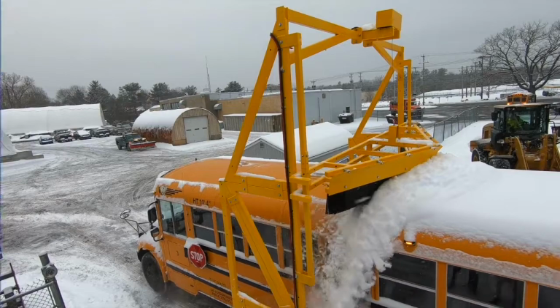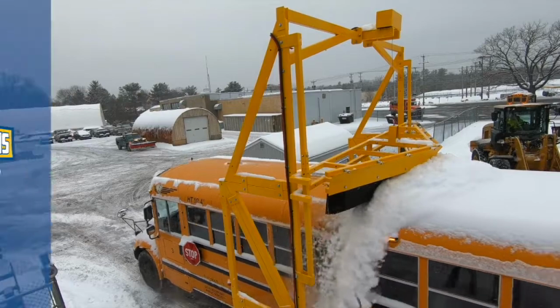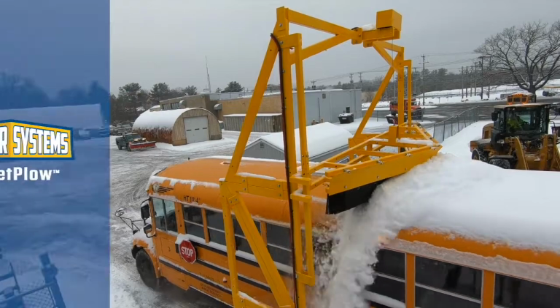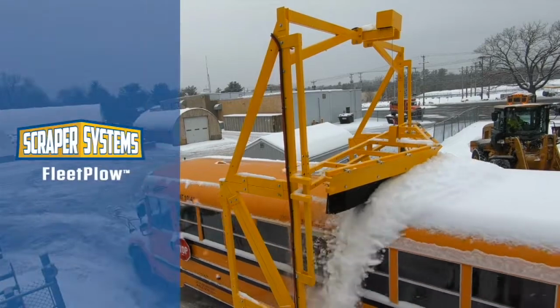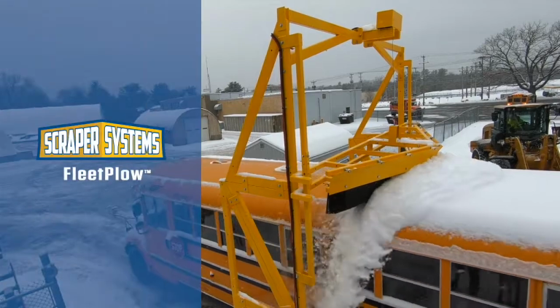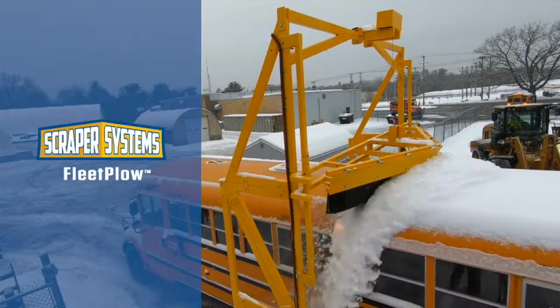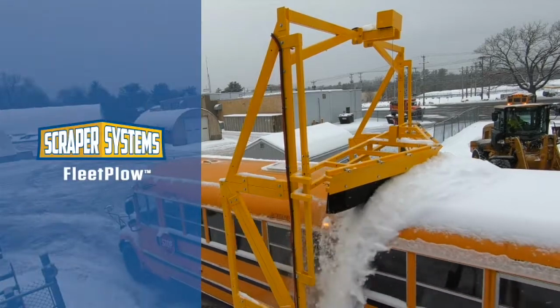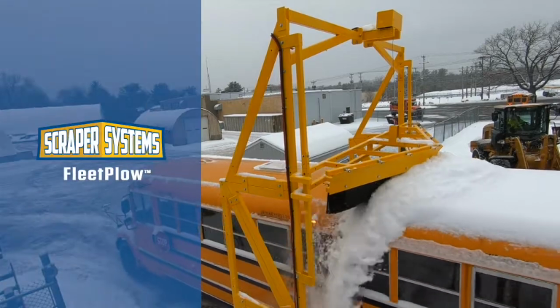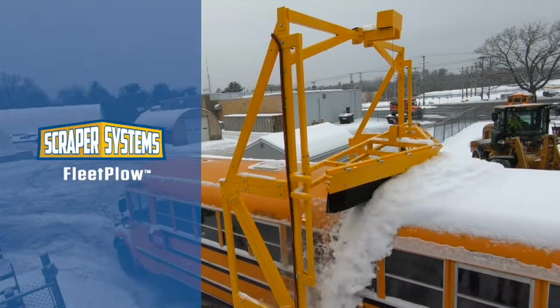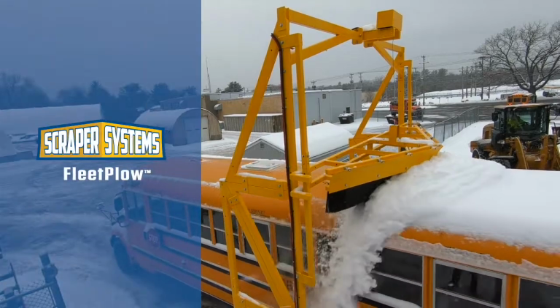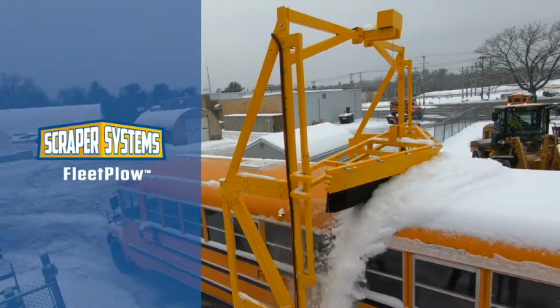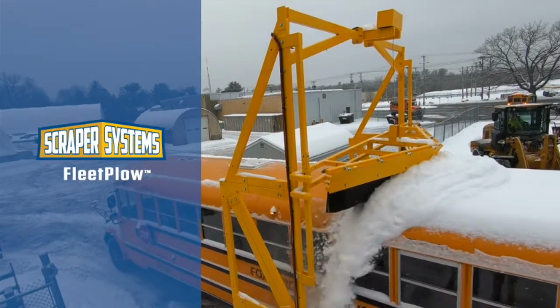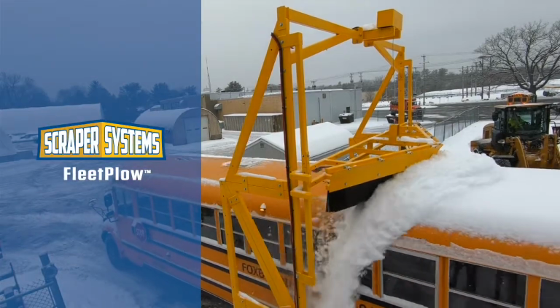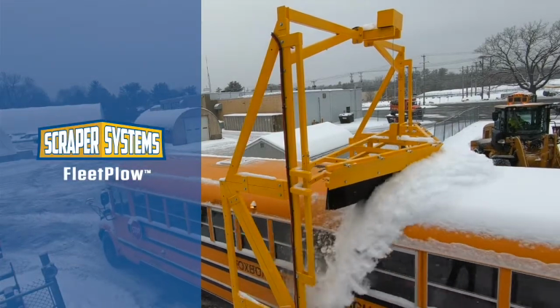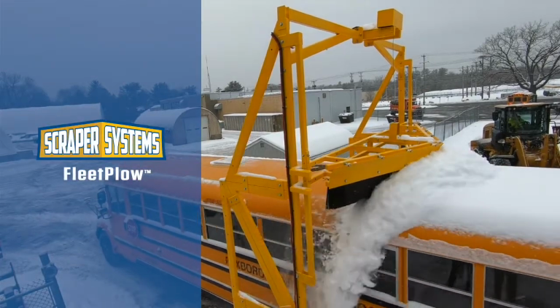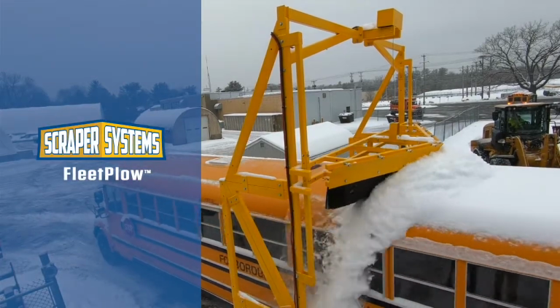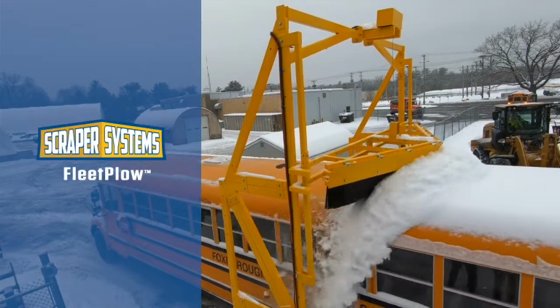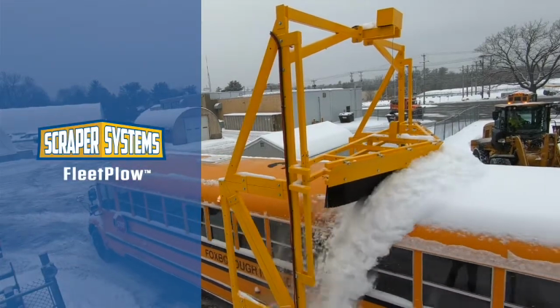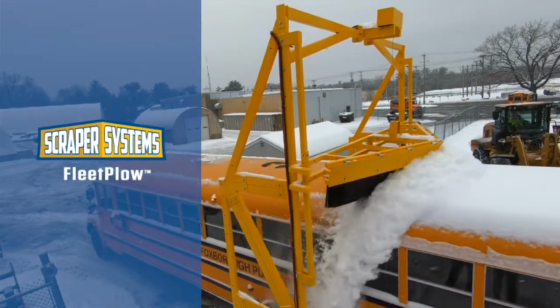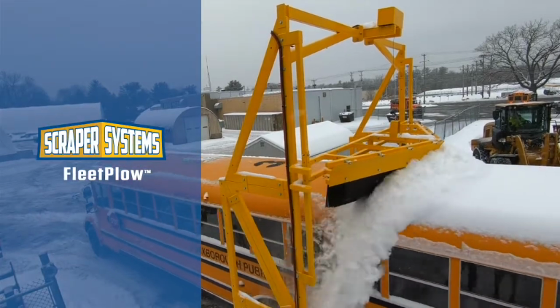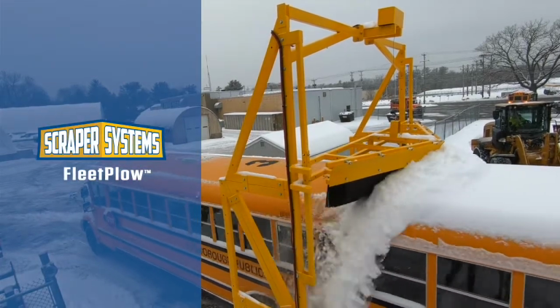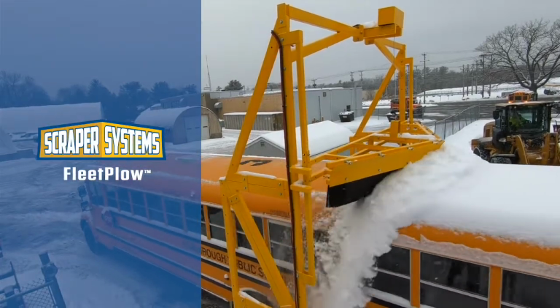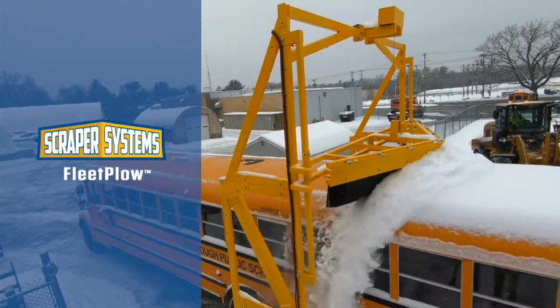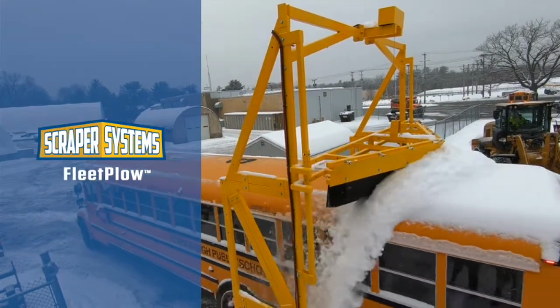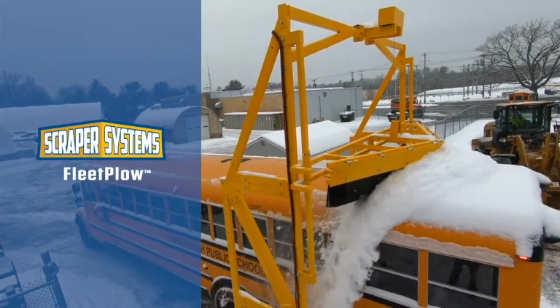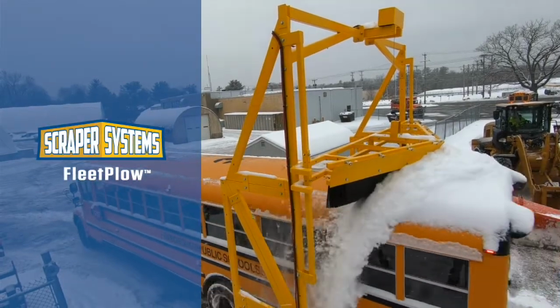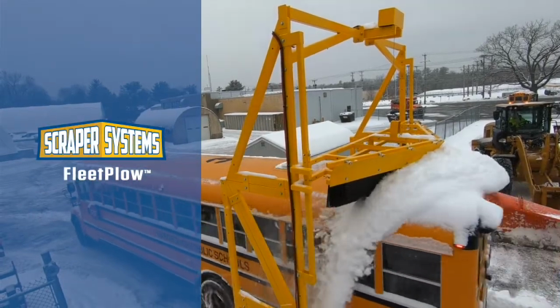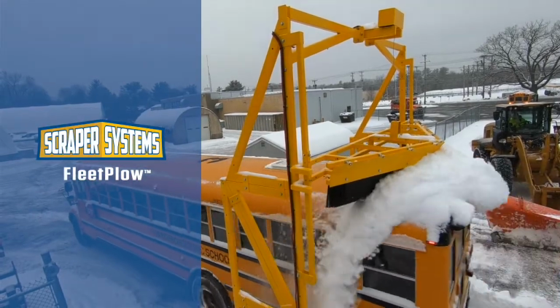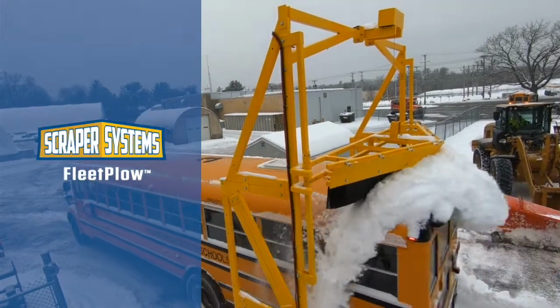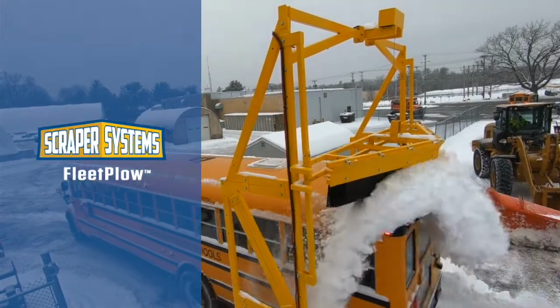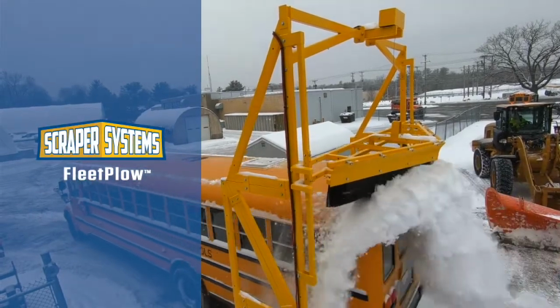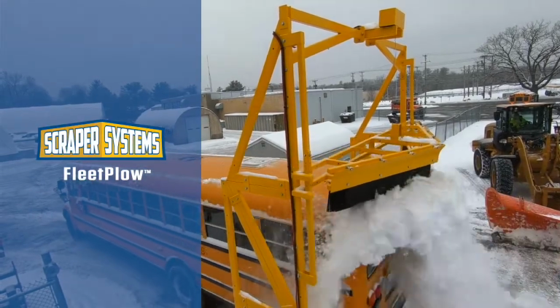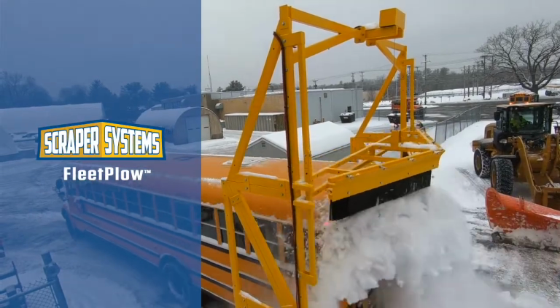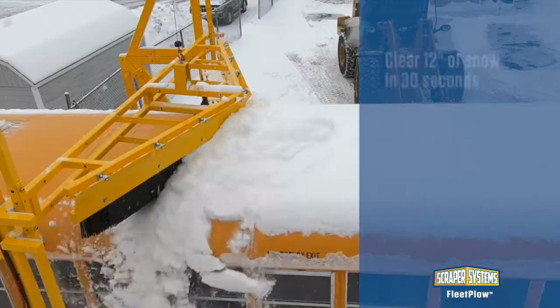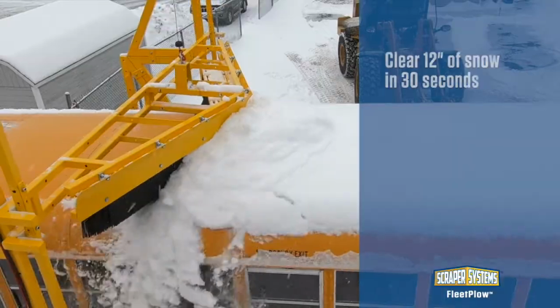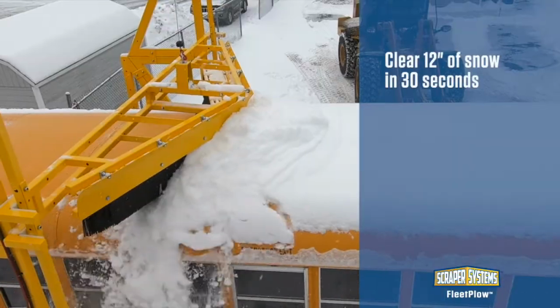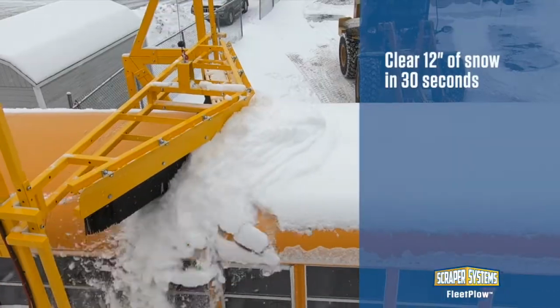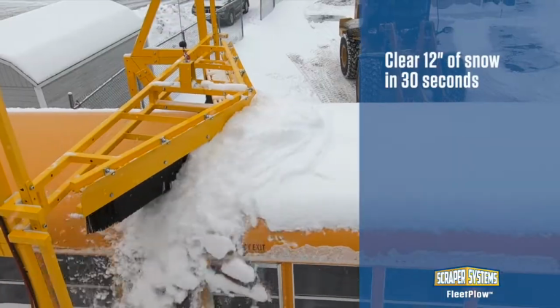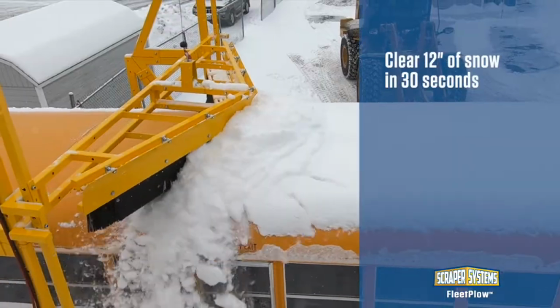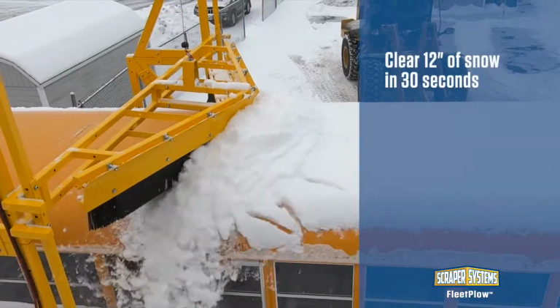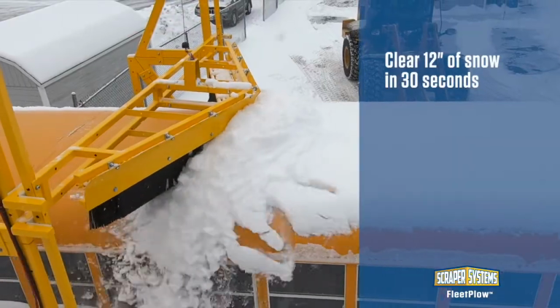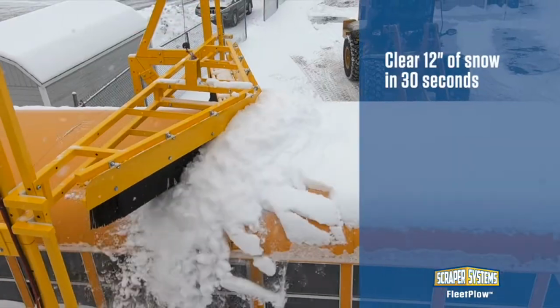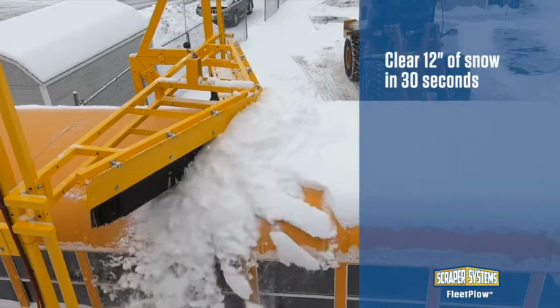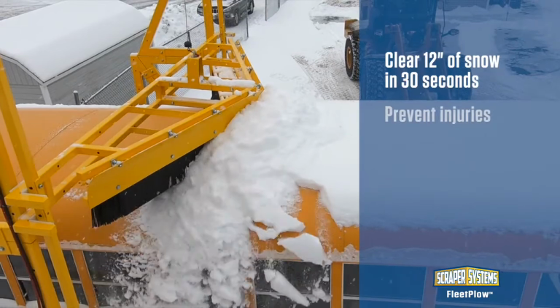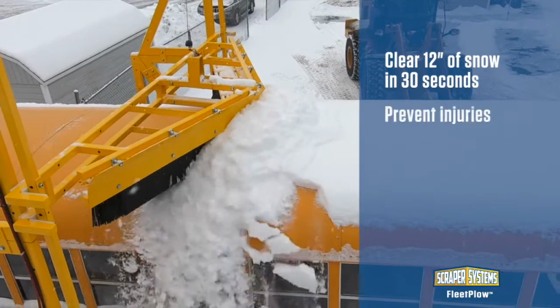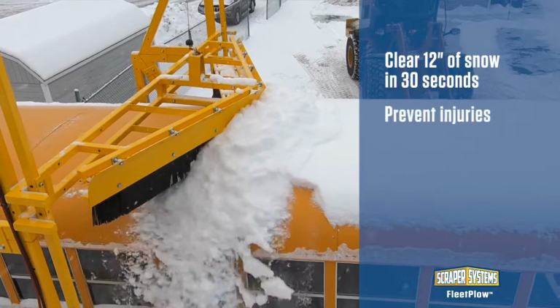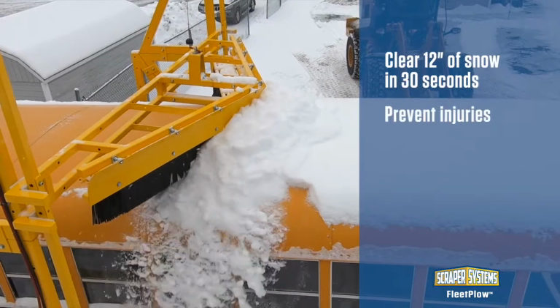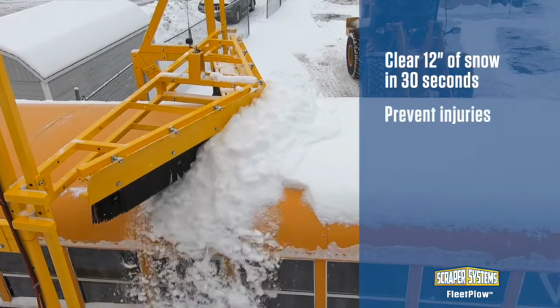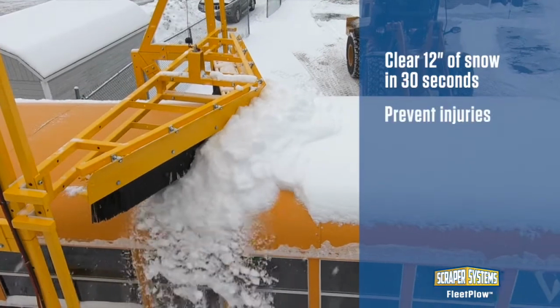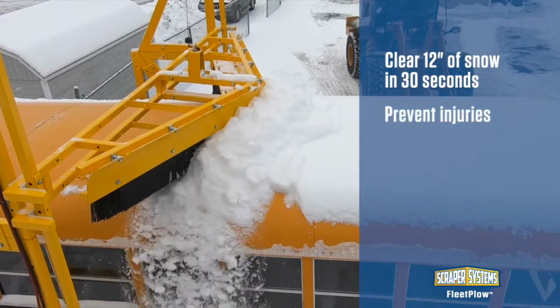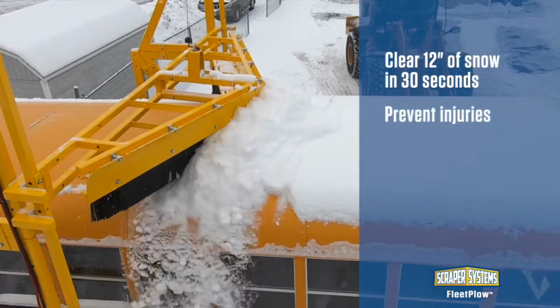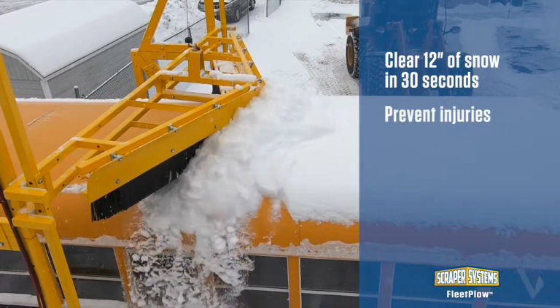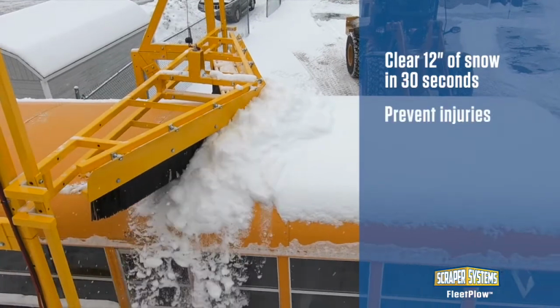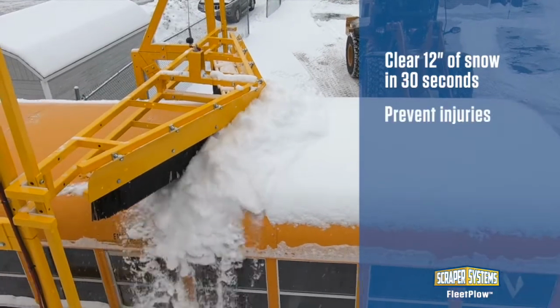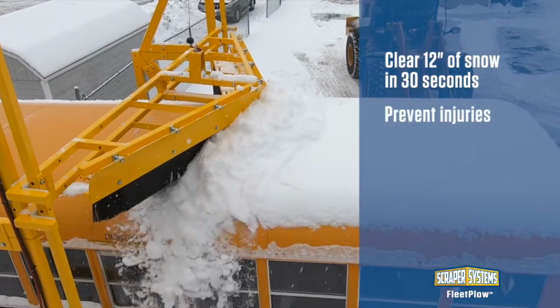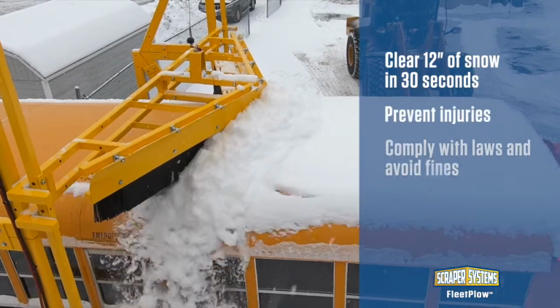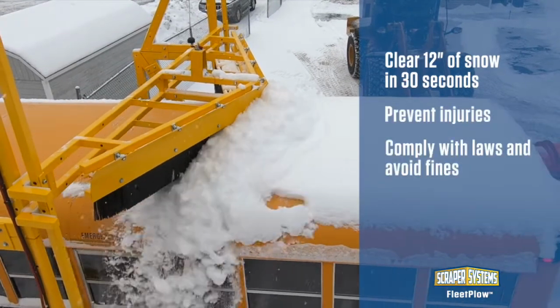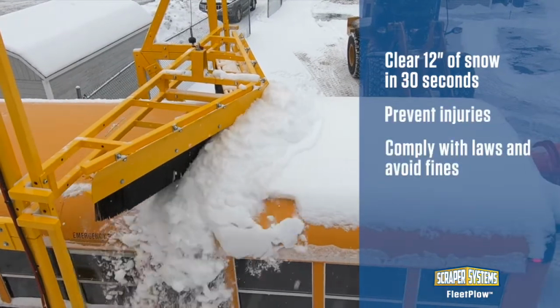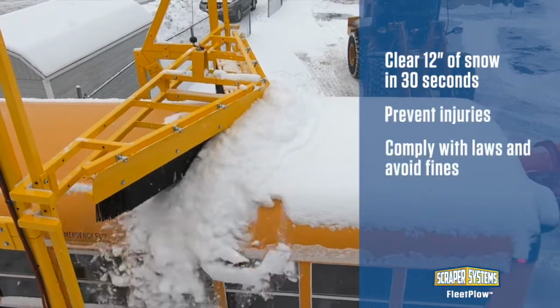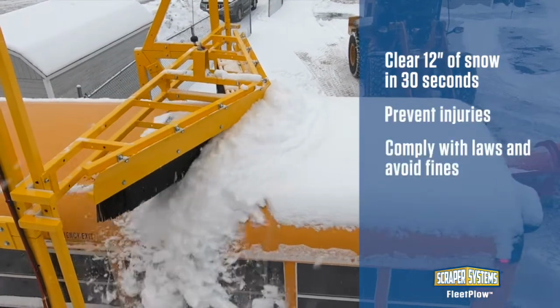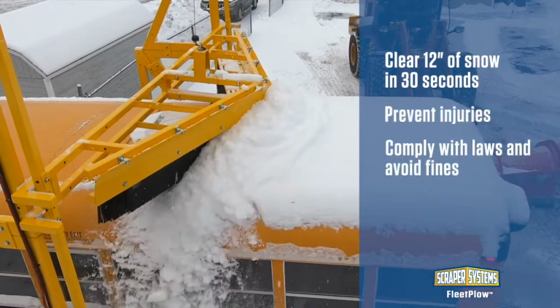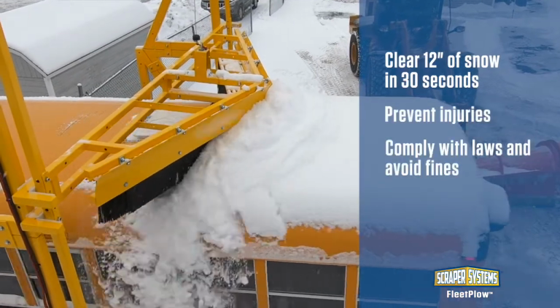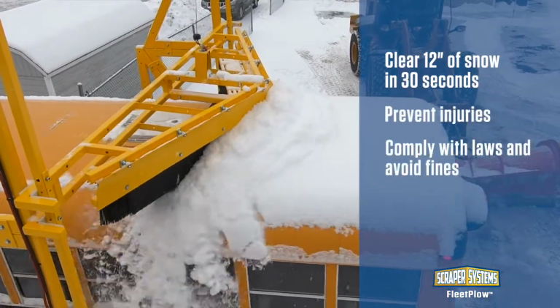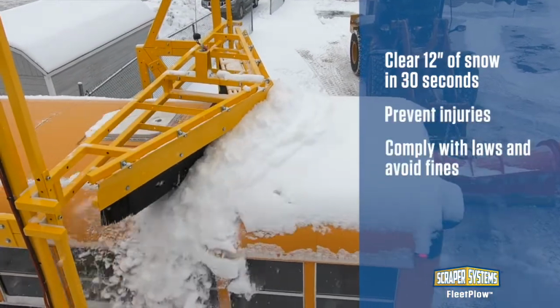The Fleet Plow MD-12B solves the problem of clearing snow from bus fleets and passenger vans safely in less than 30 seconds.